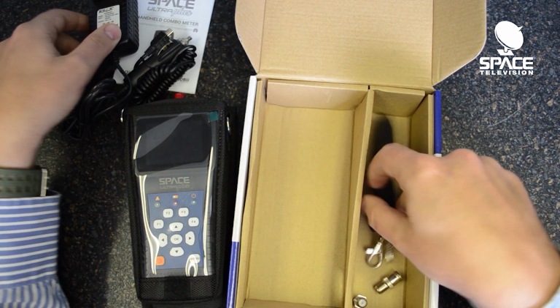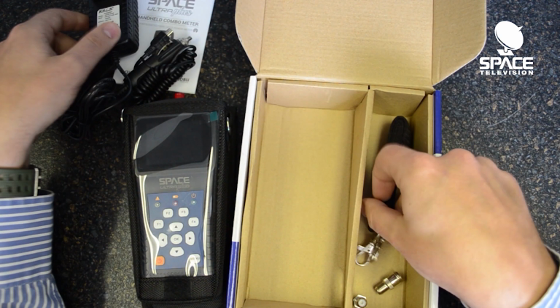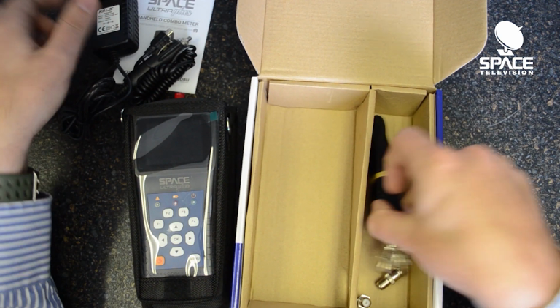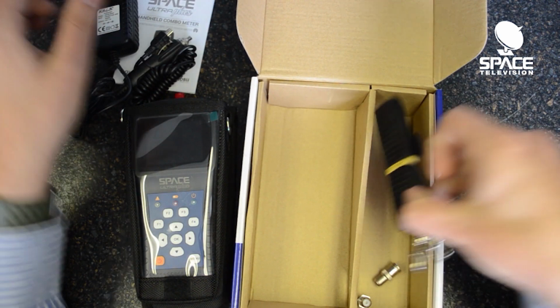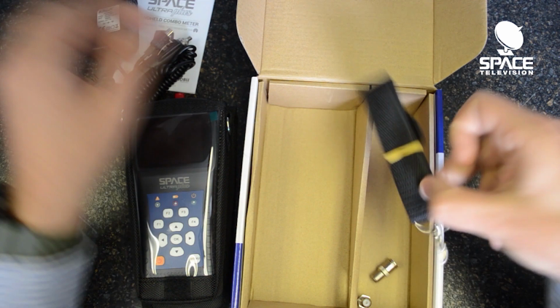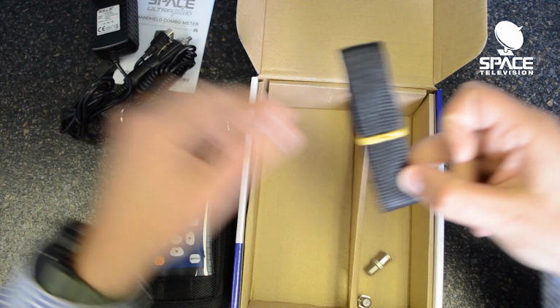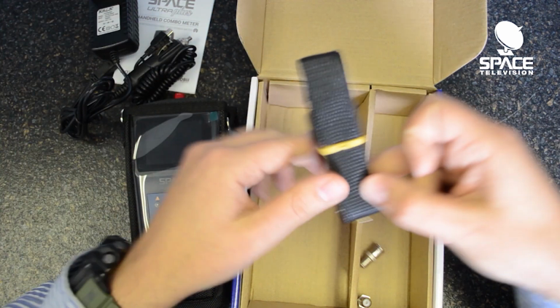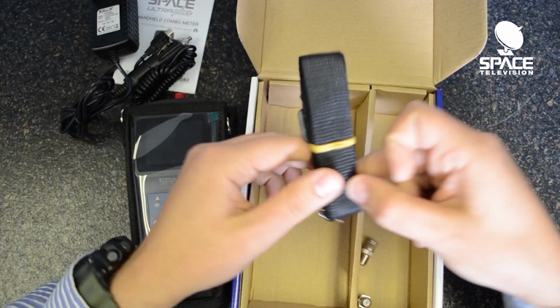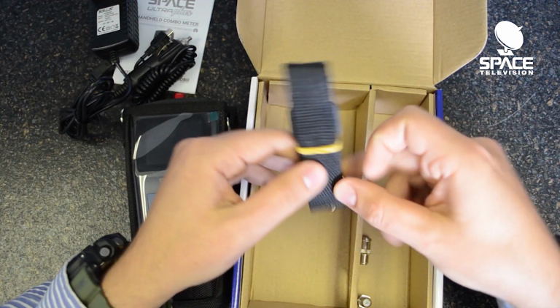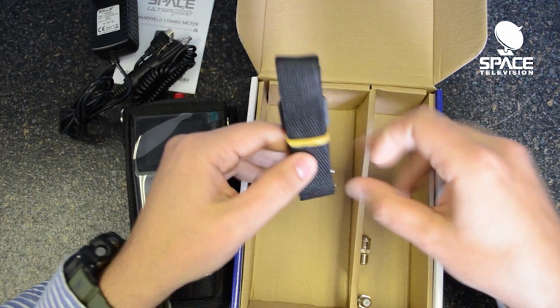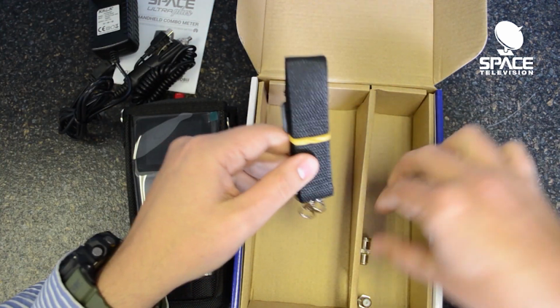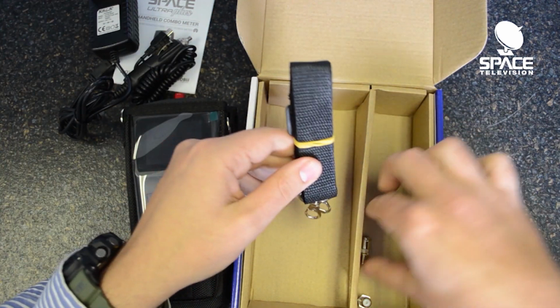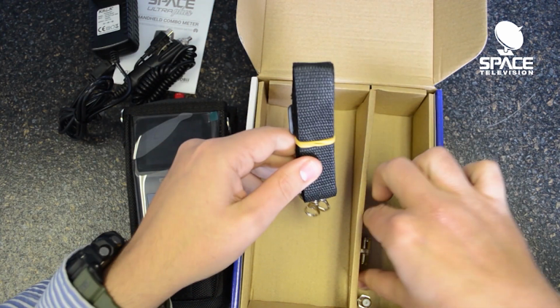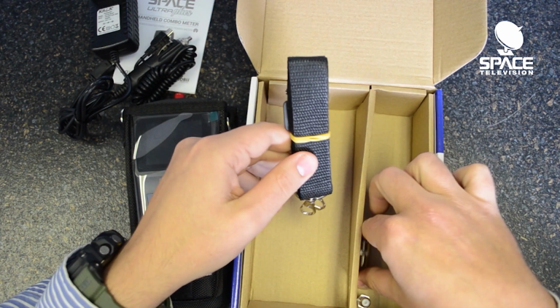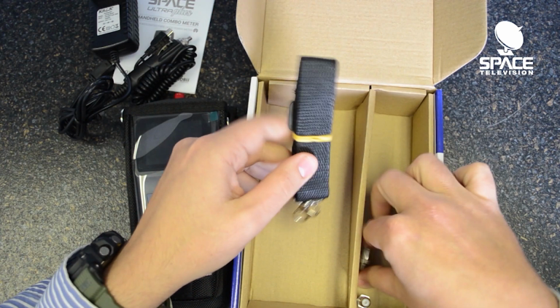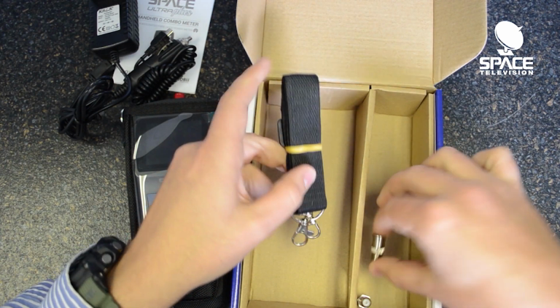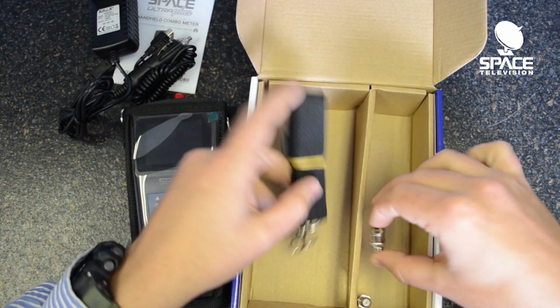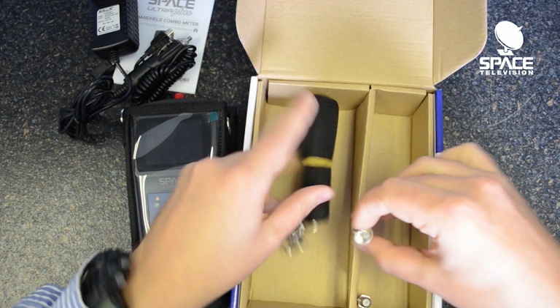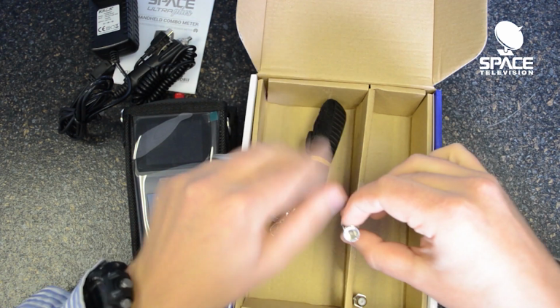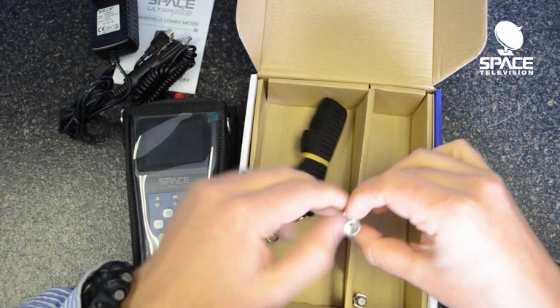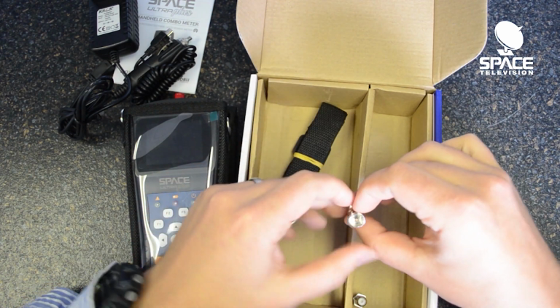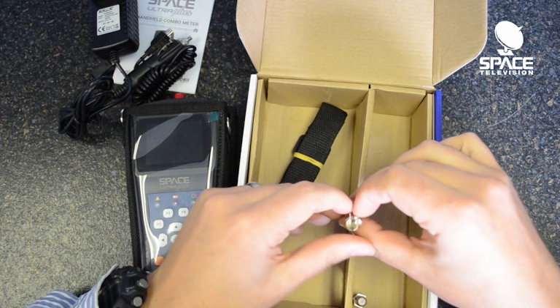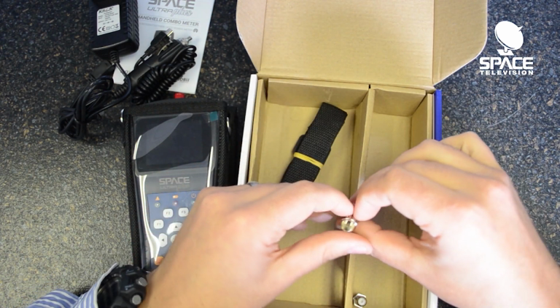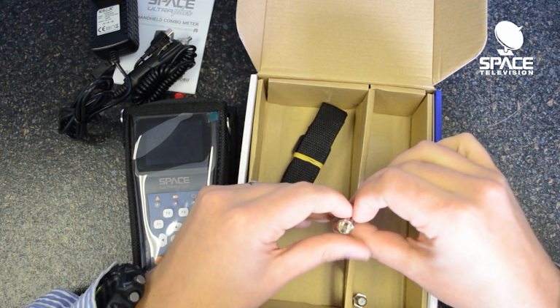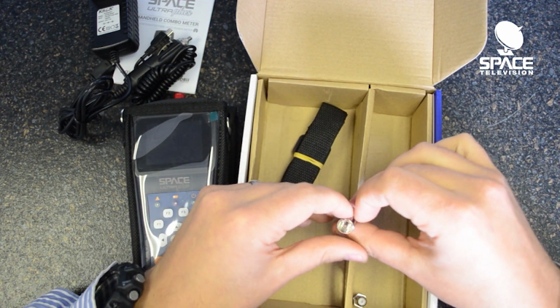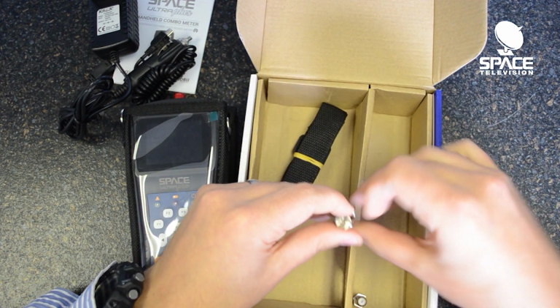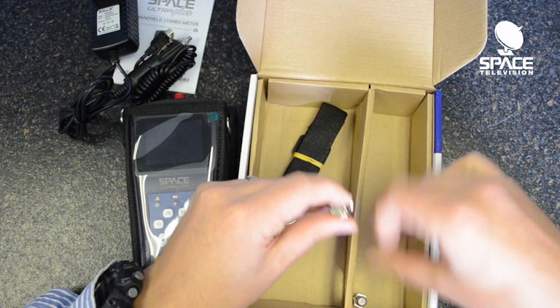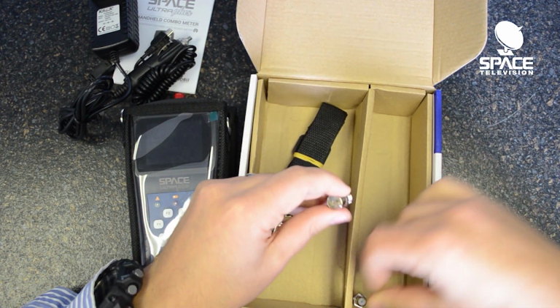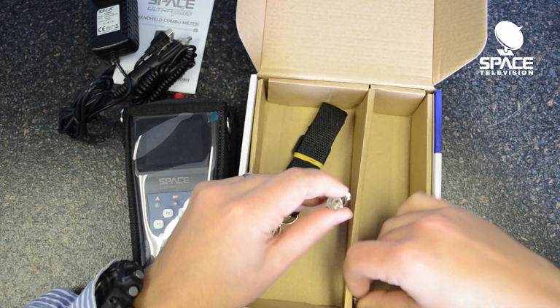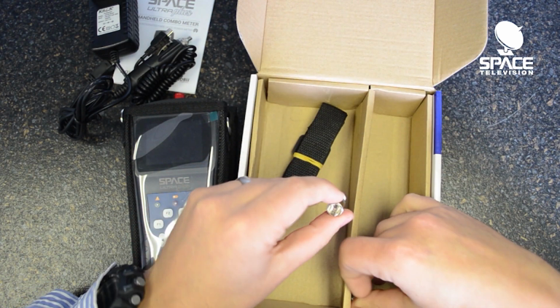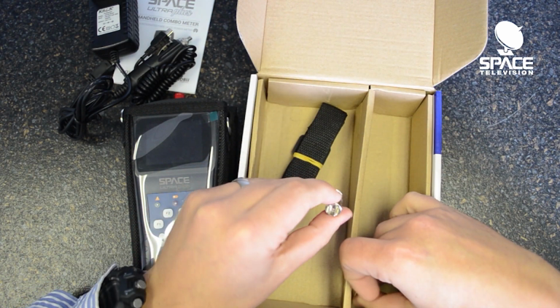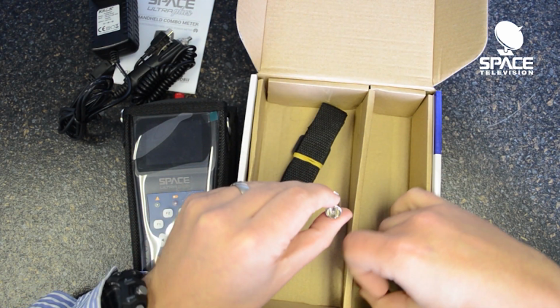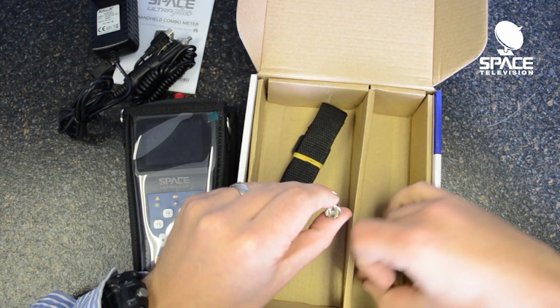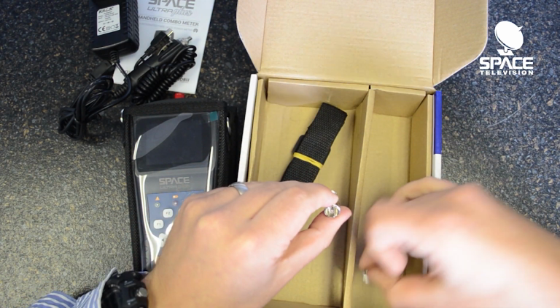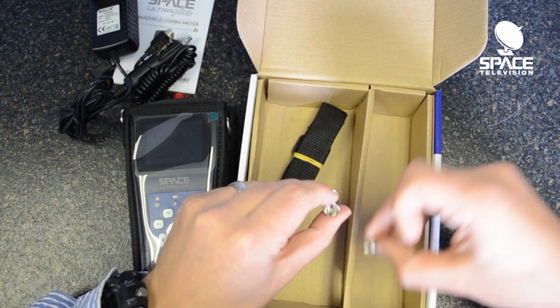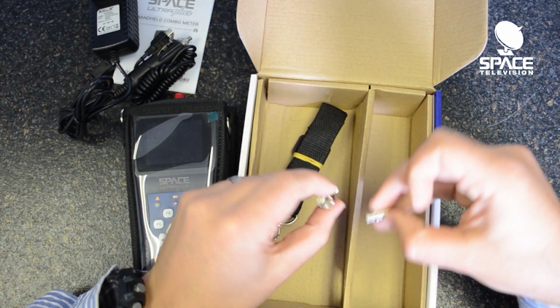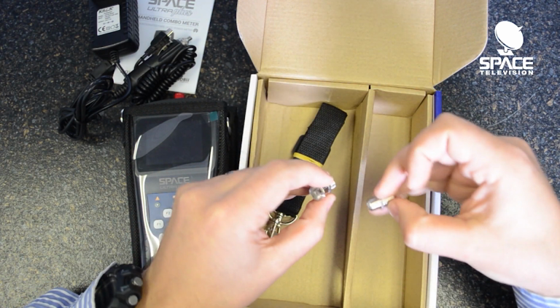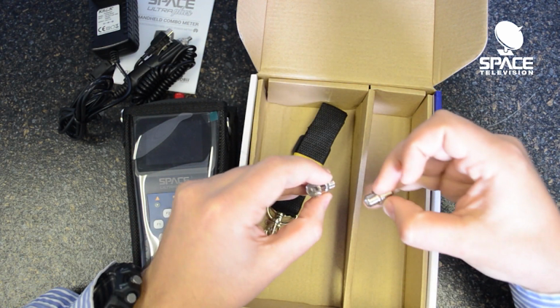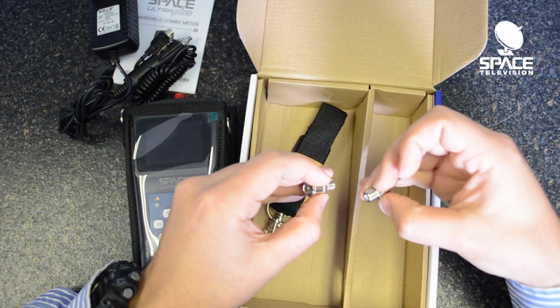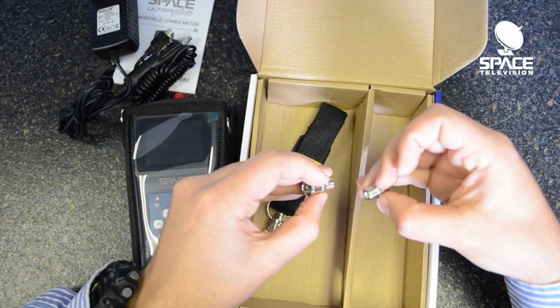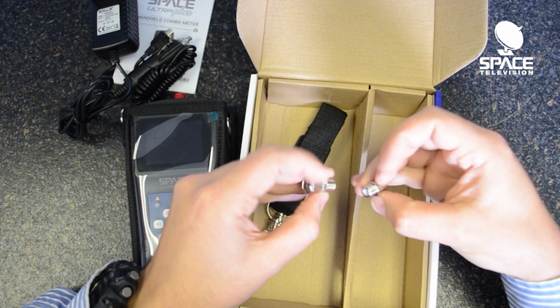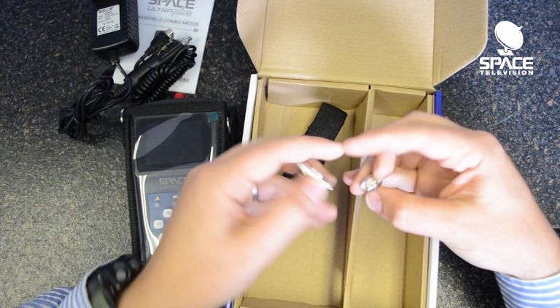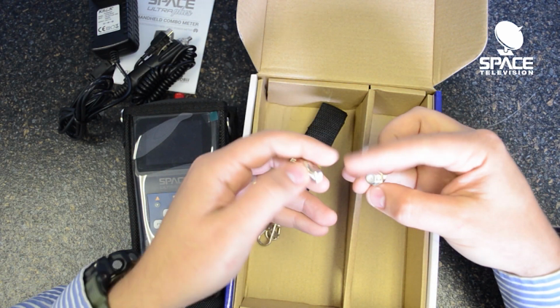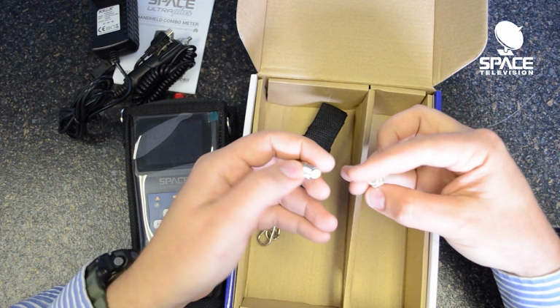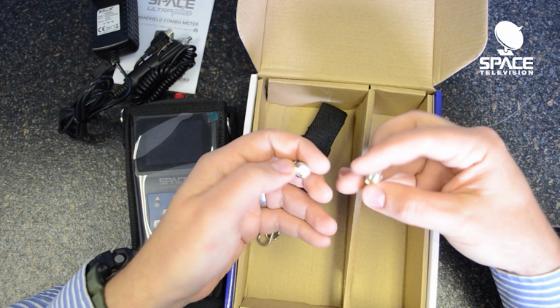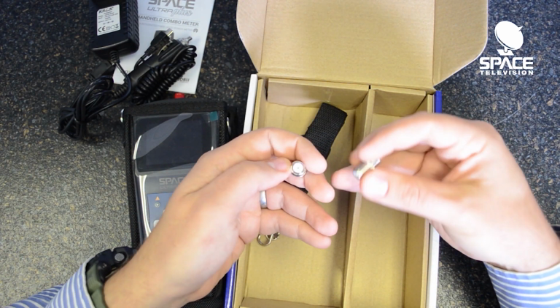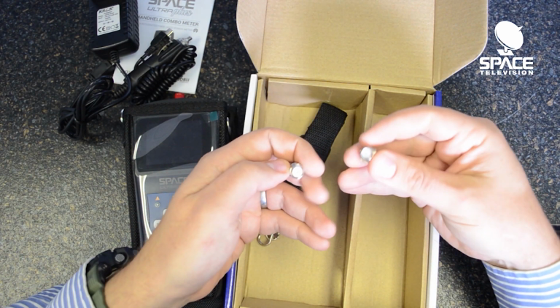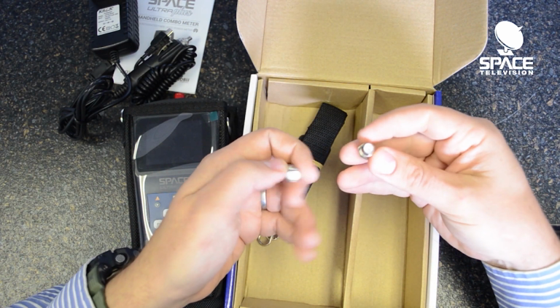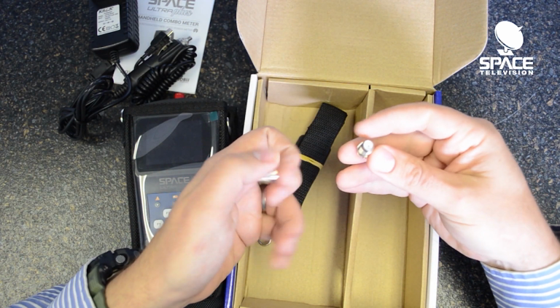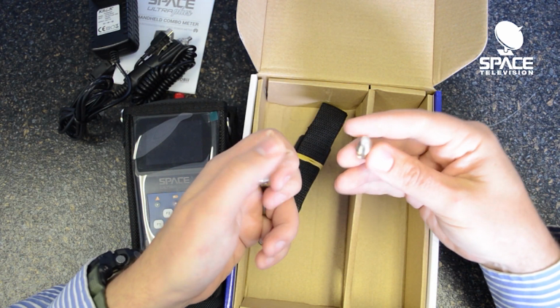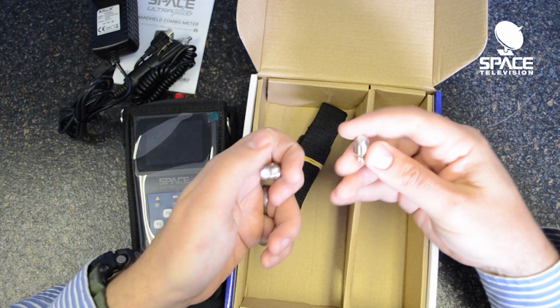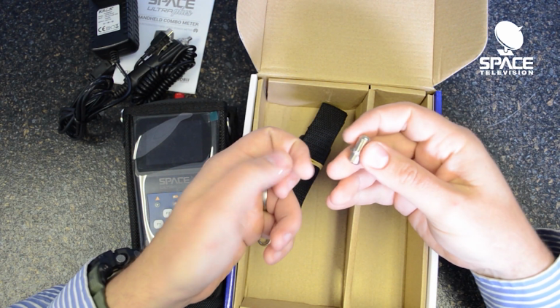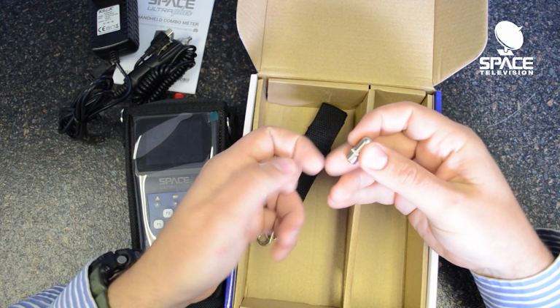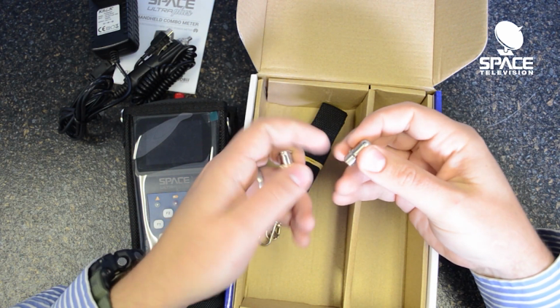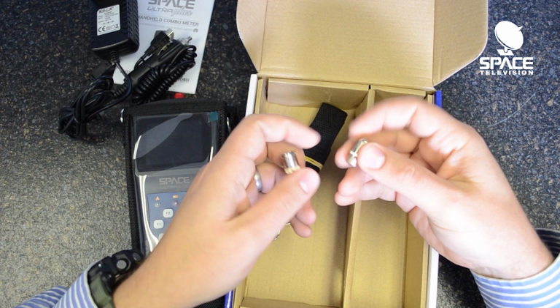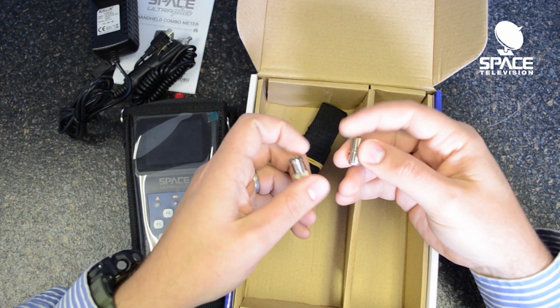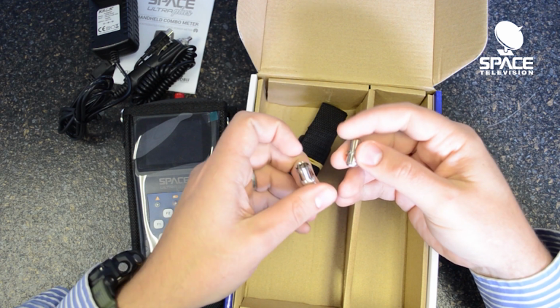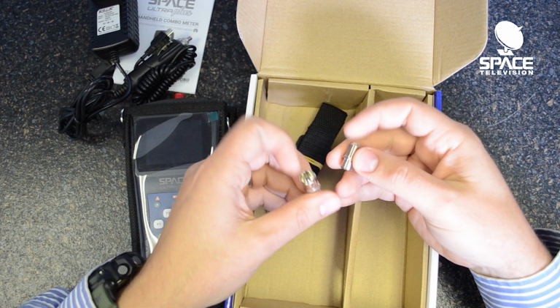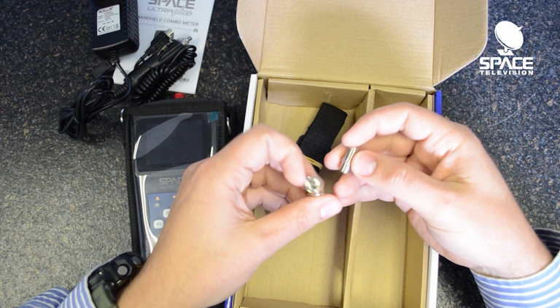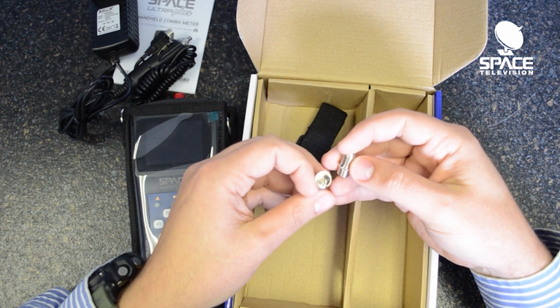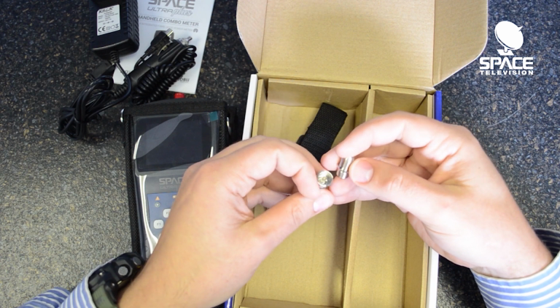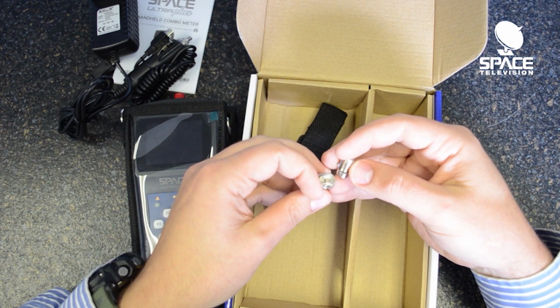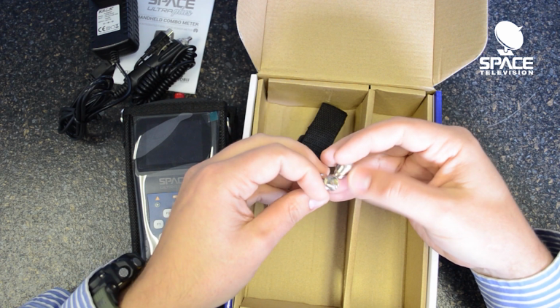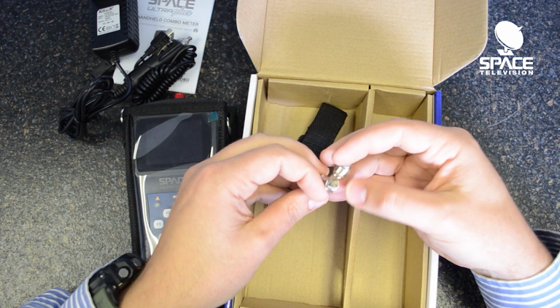We have a strap and we have an IEC female as well as a barrel connector.